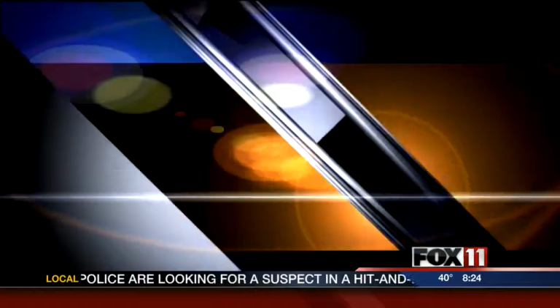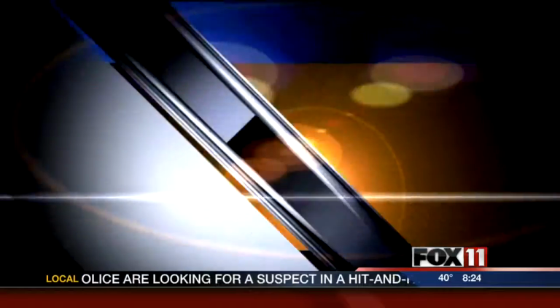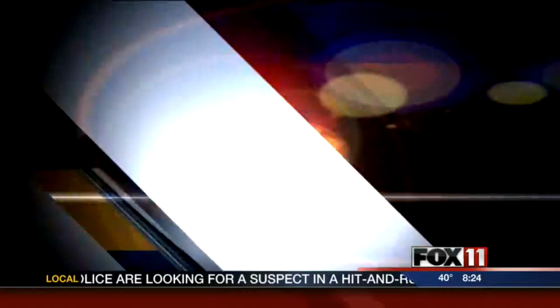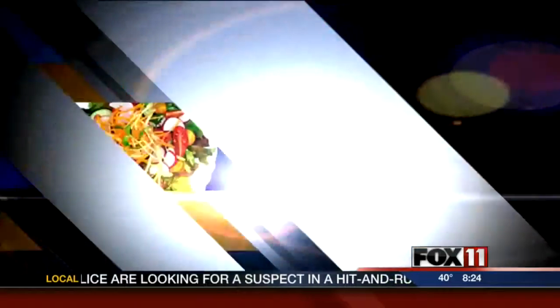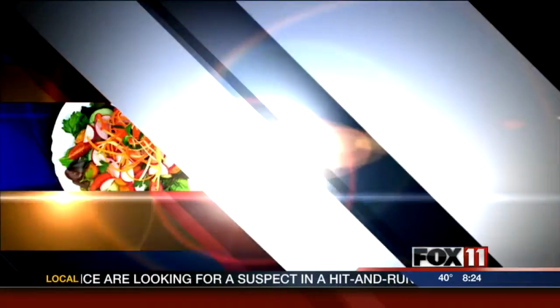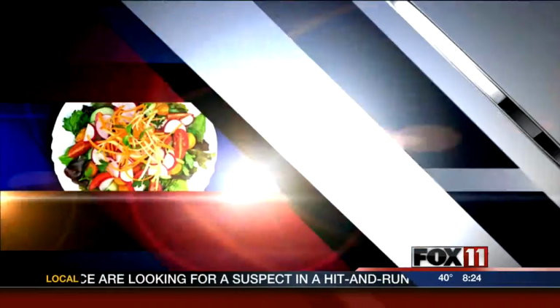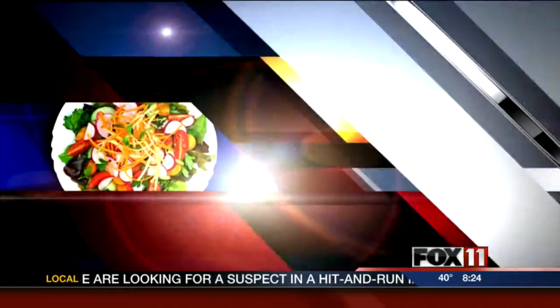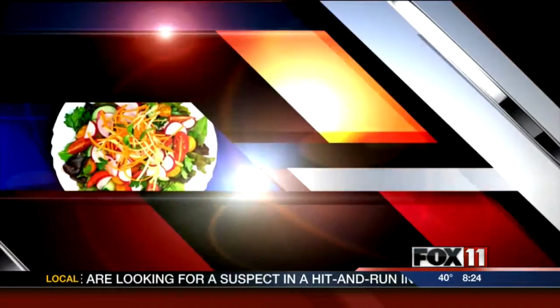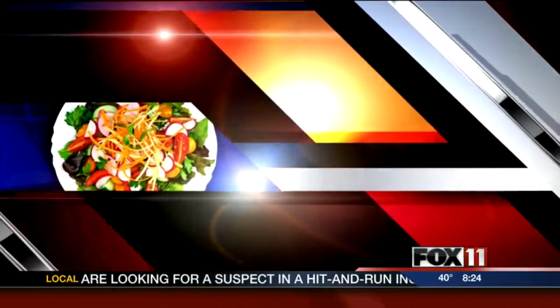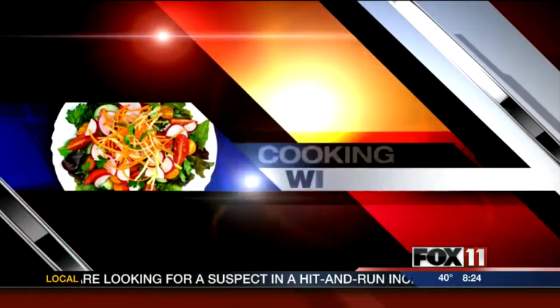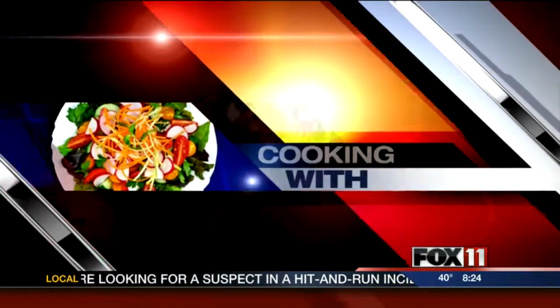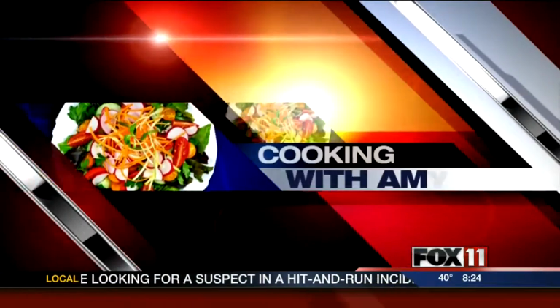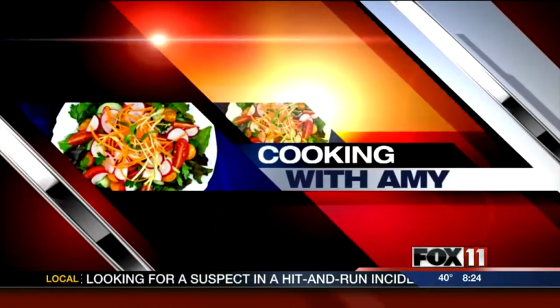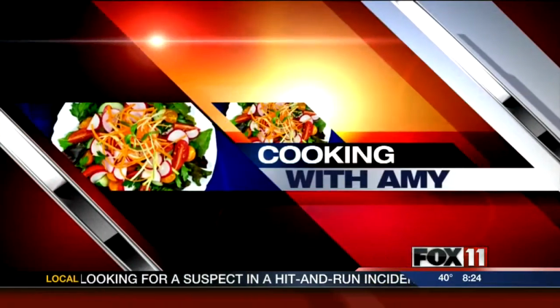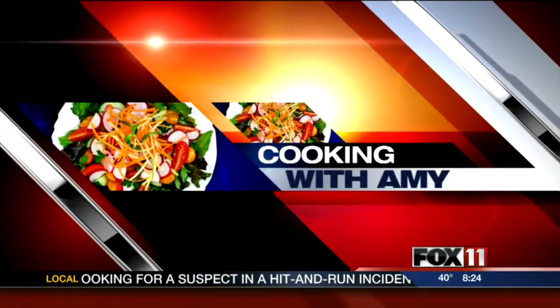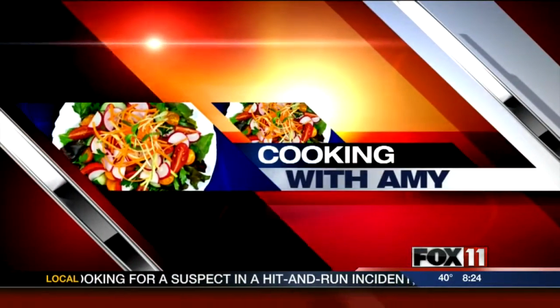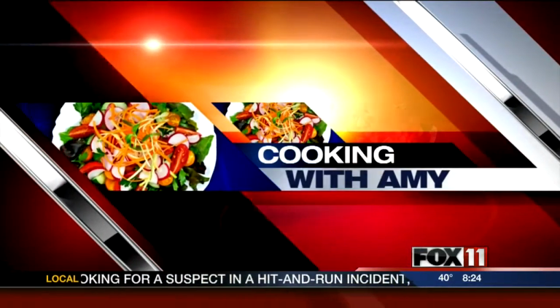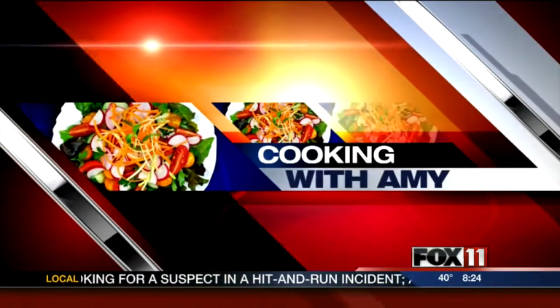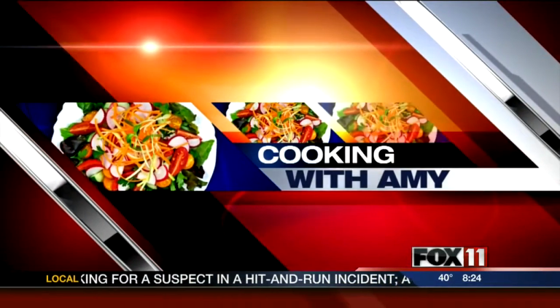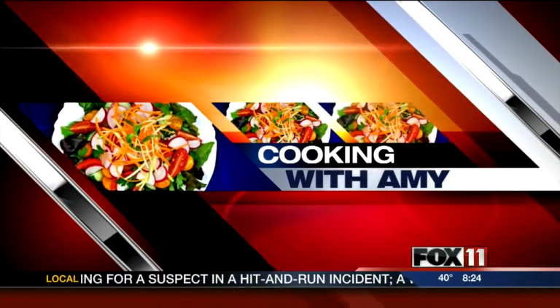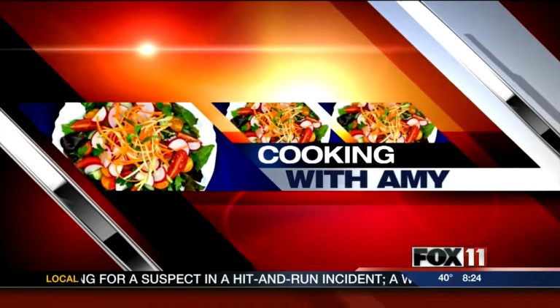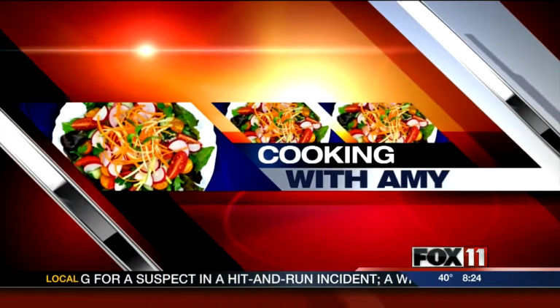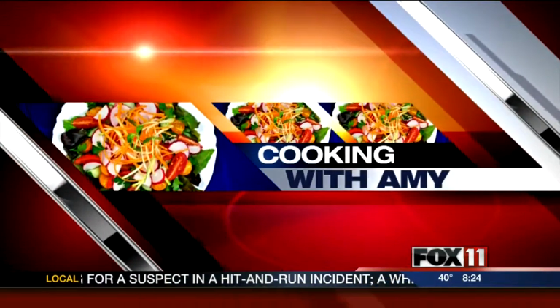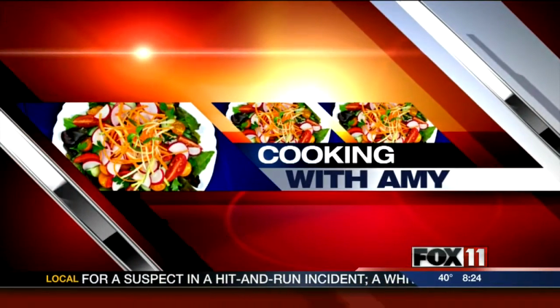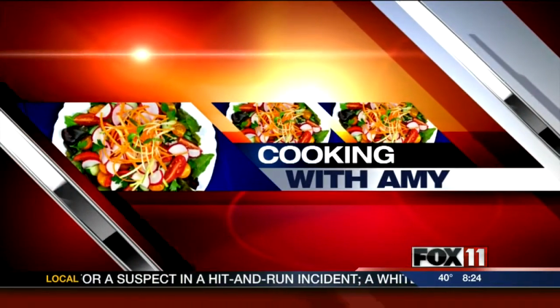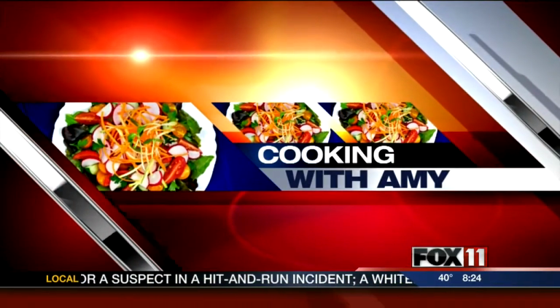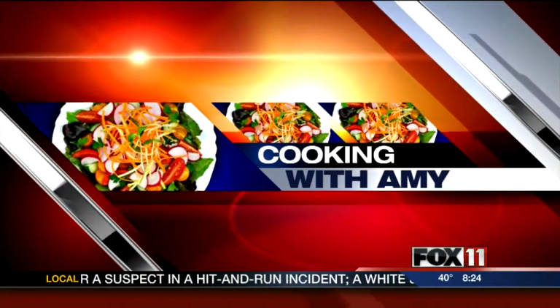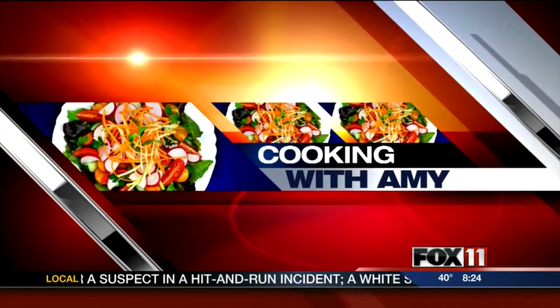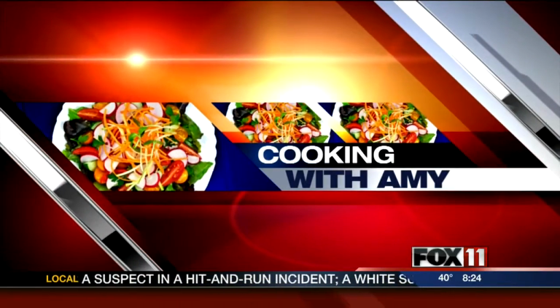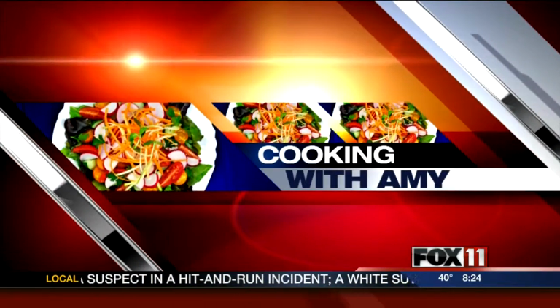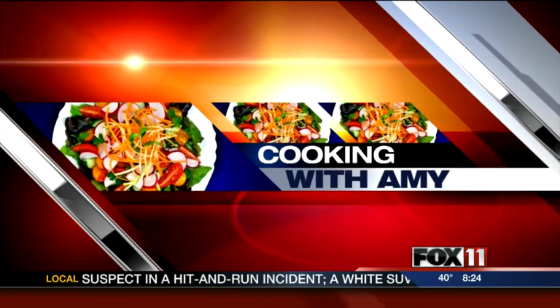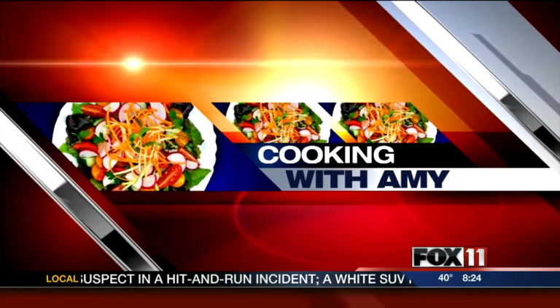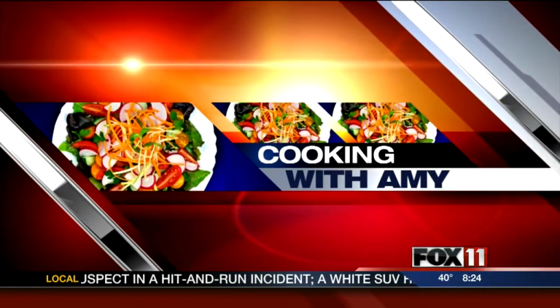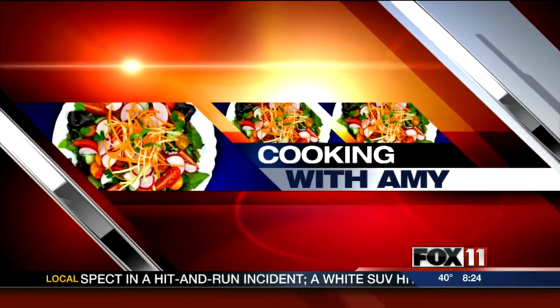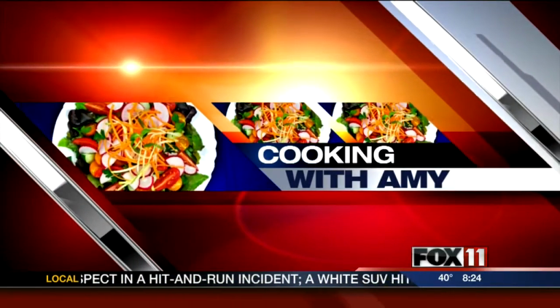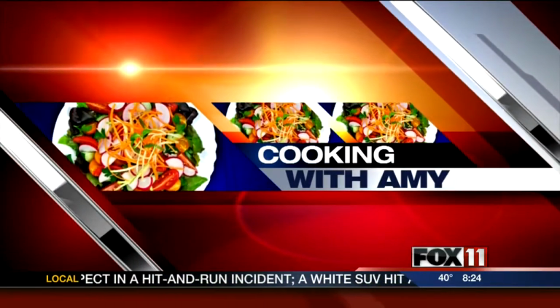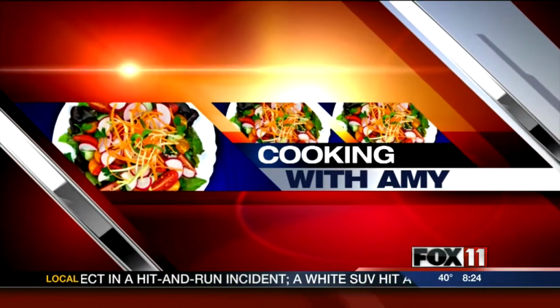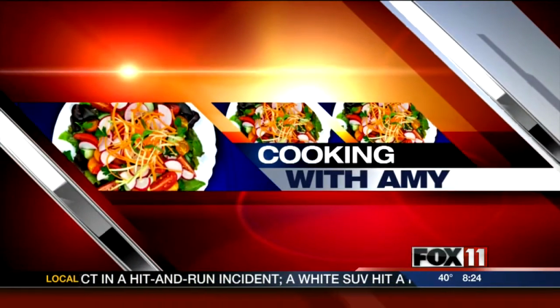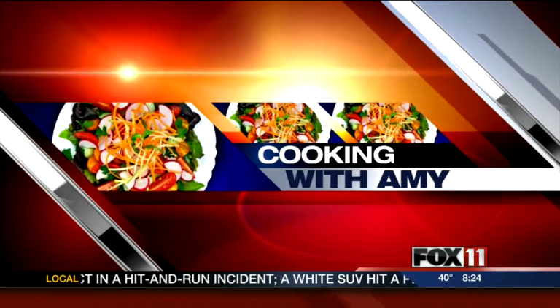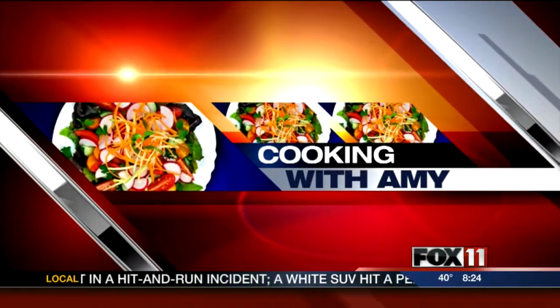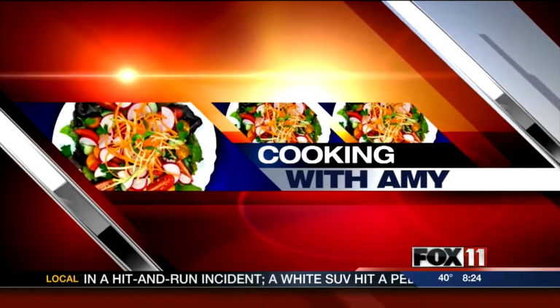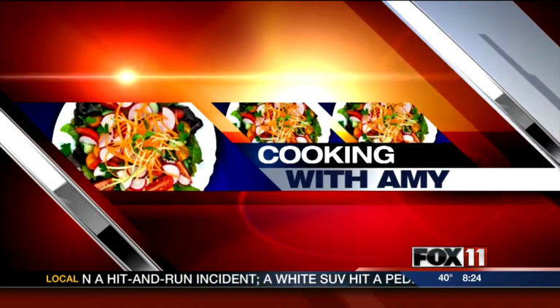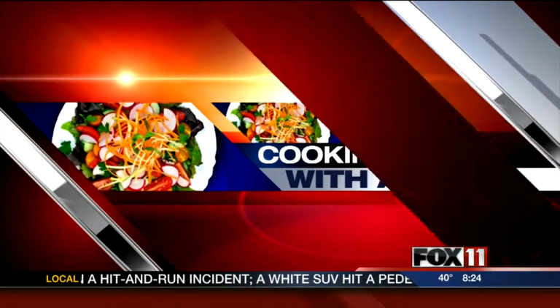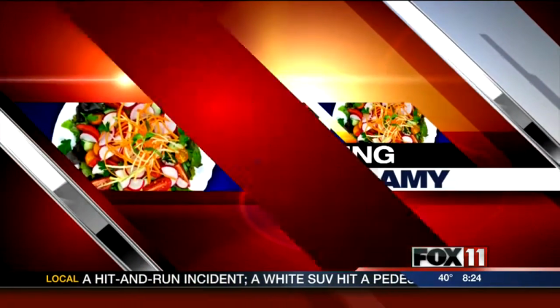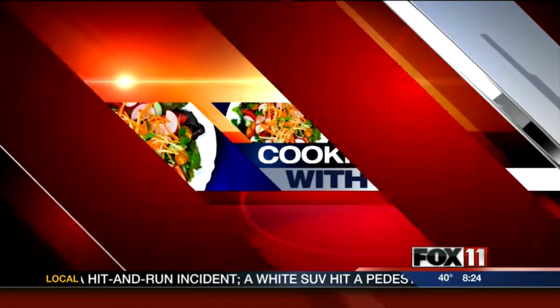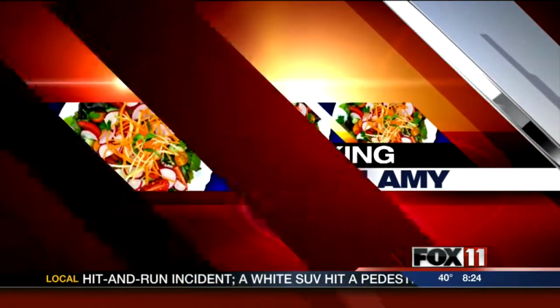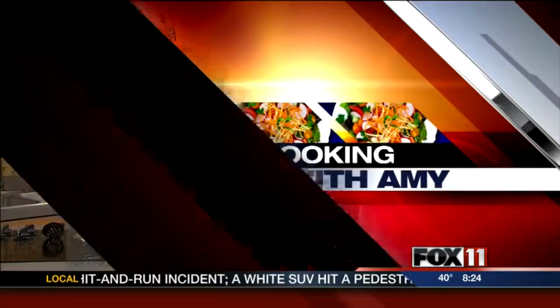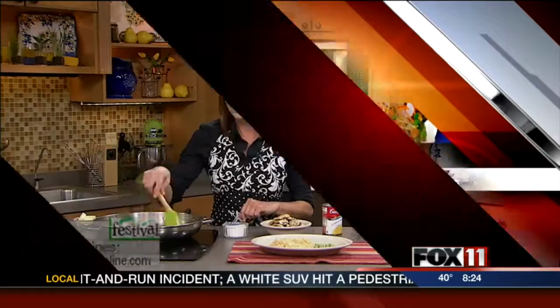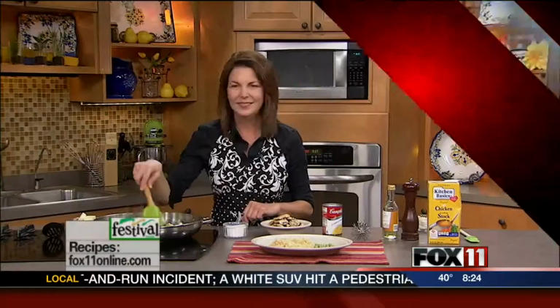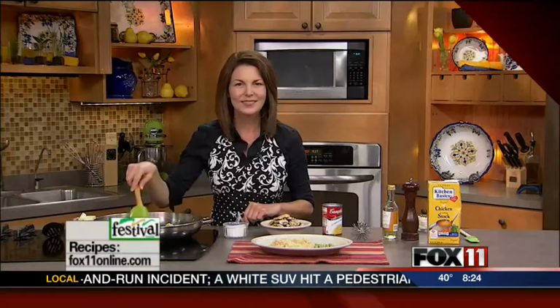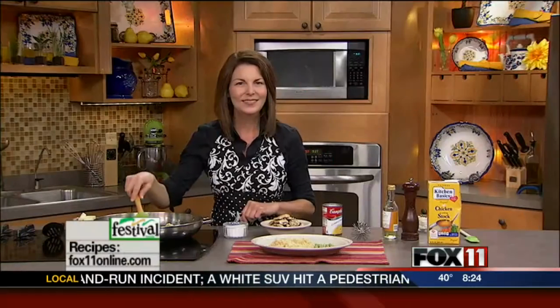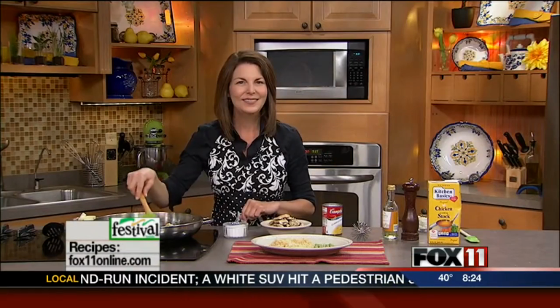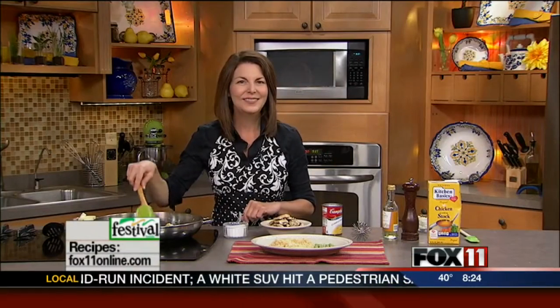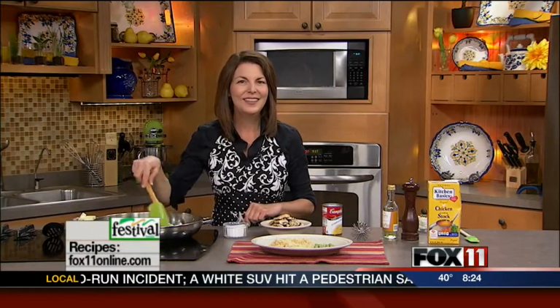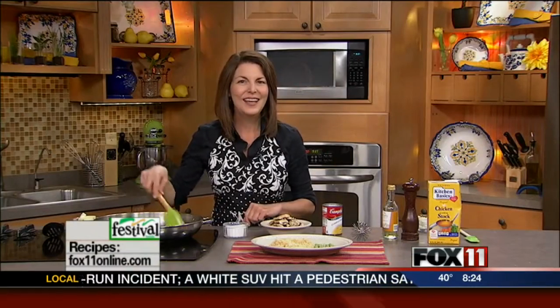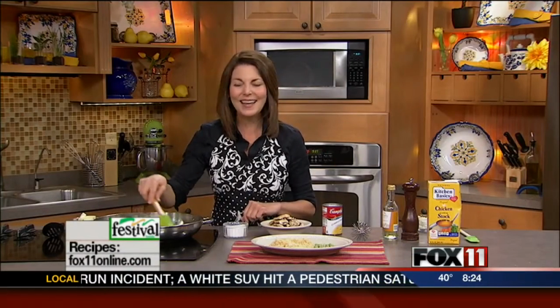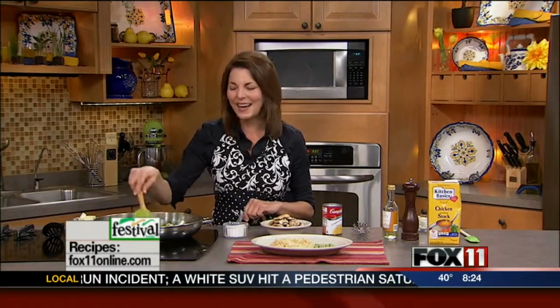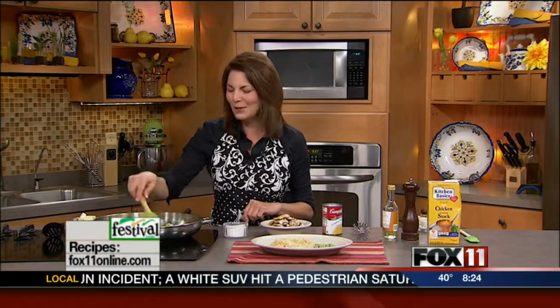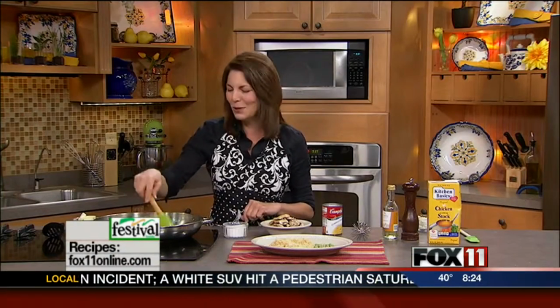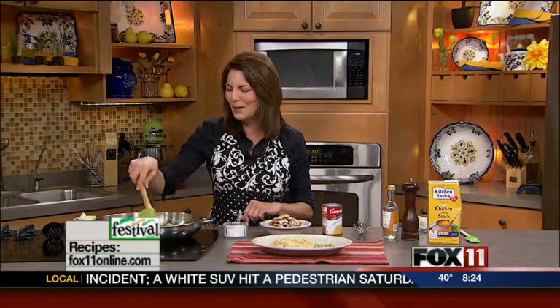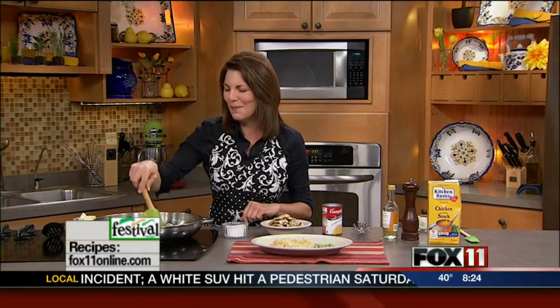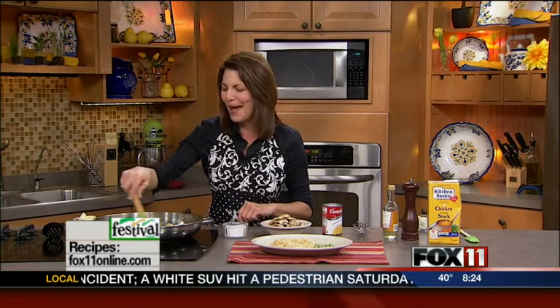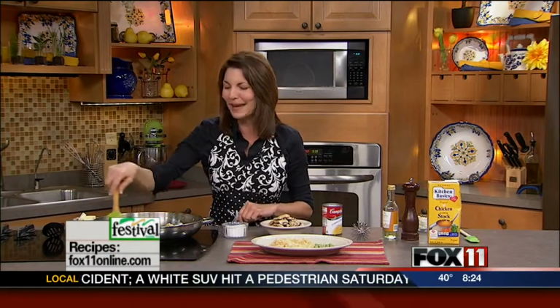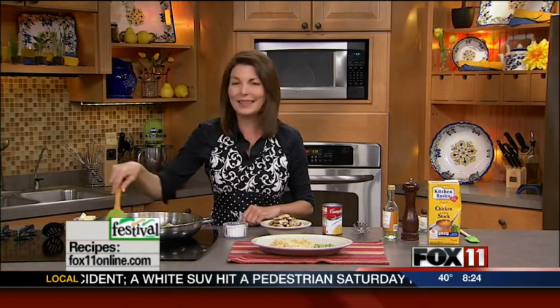Cooking with Amy. Let's get cooking. Hey guys, welcome back.